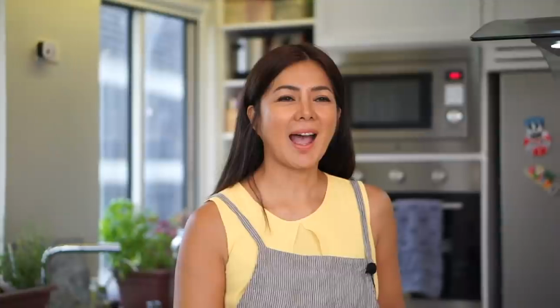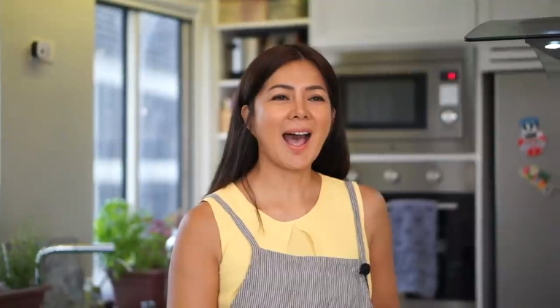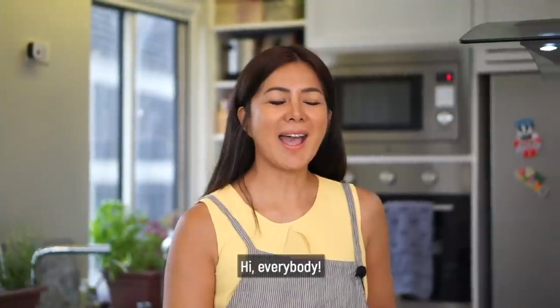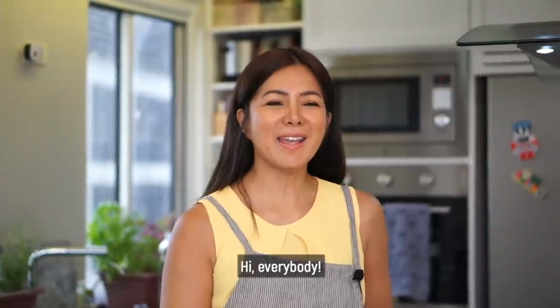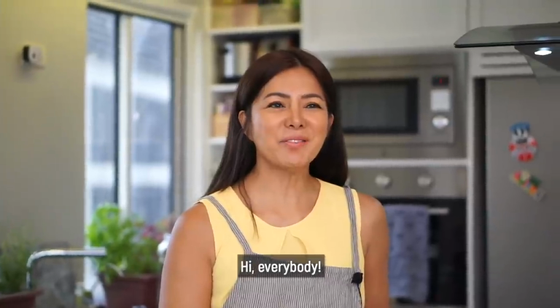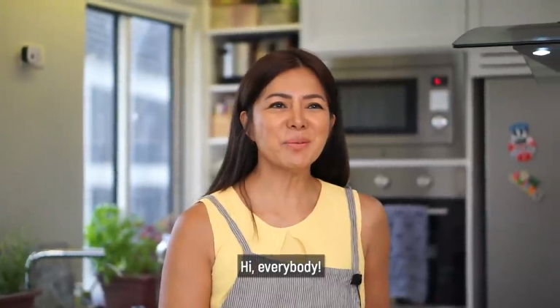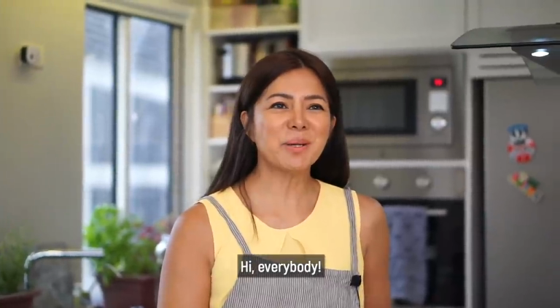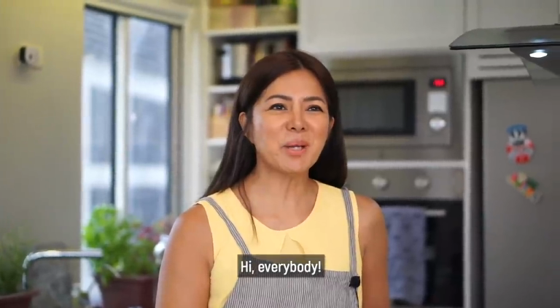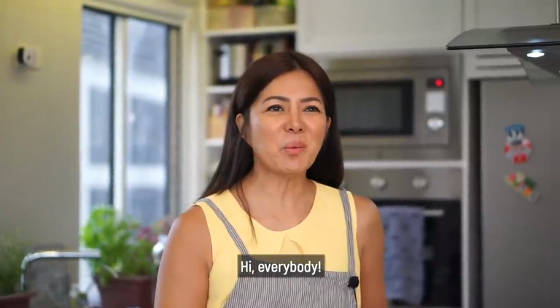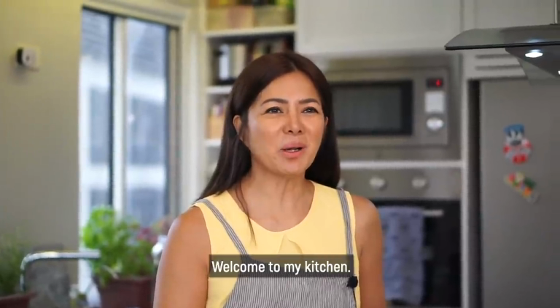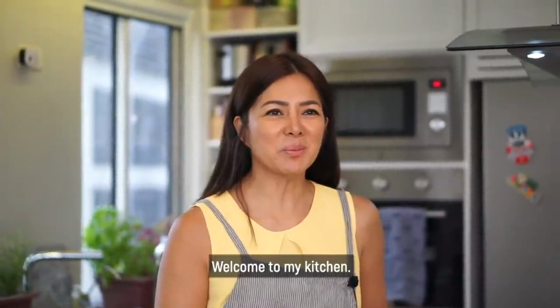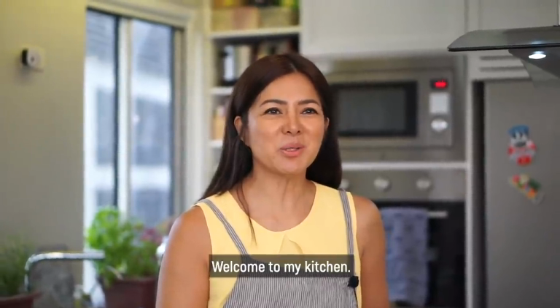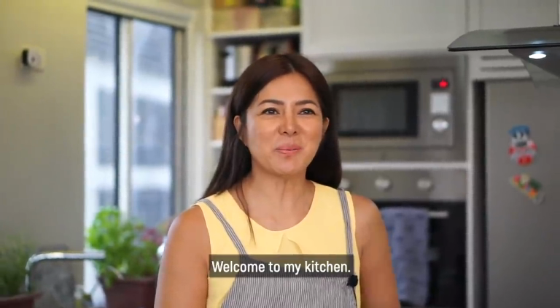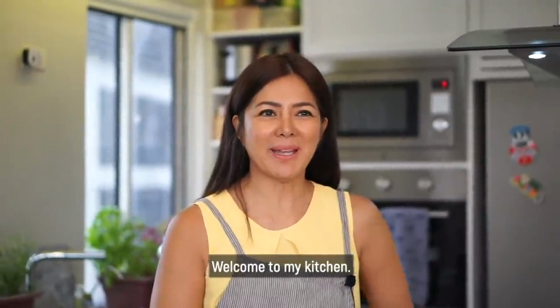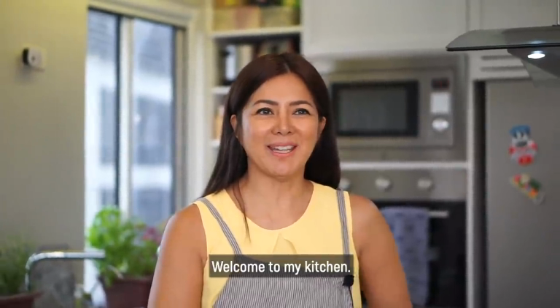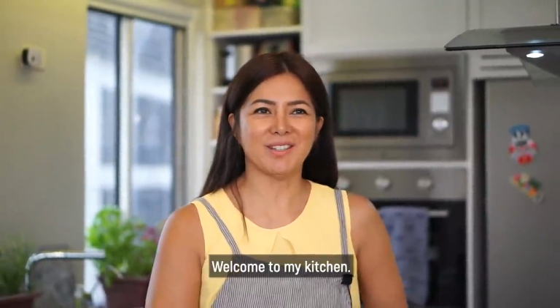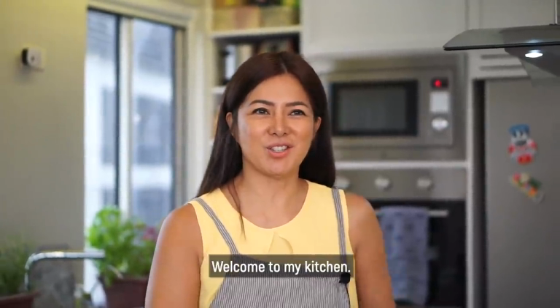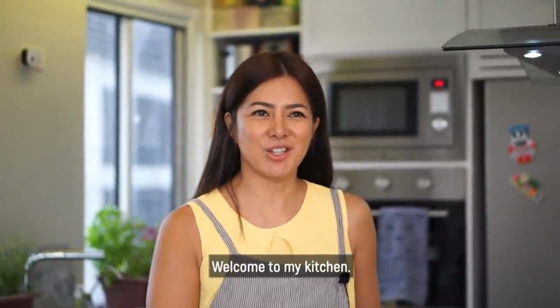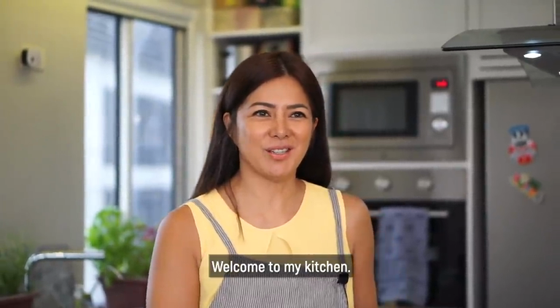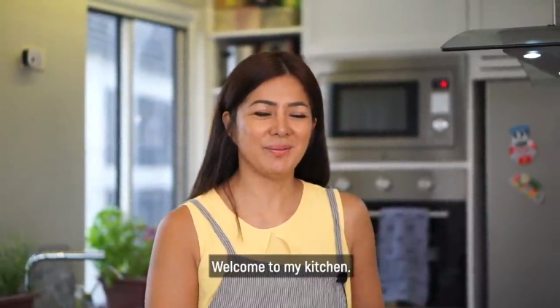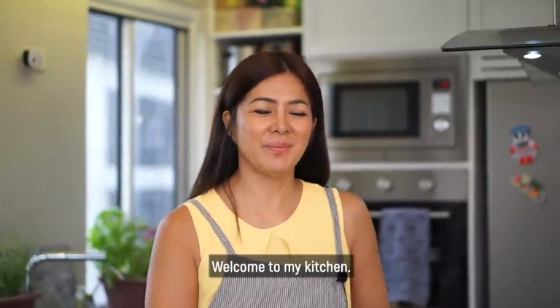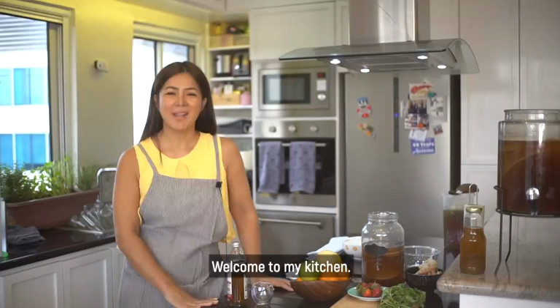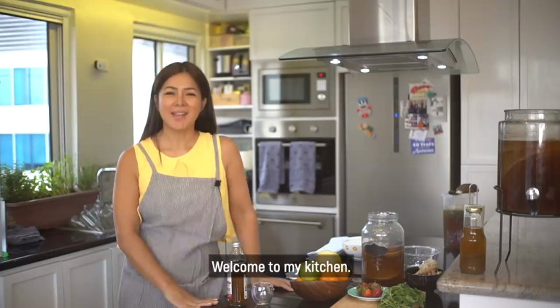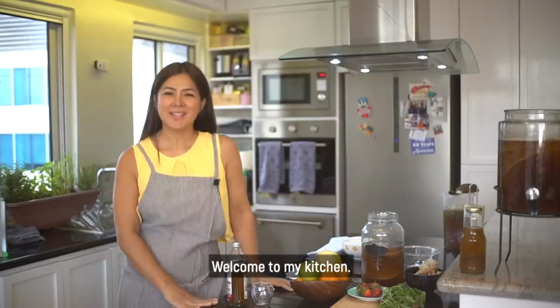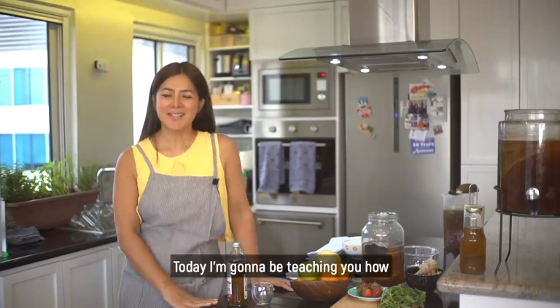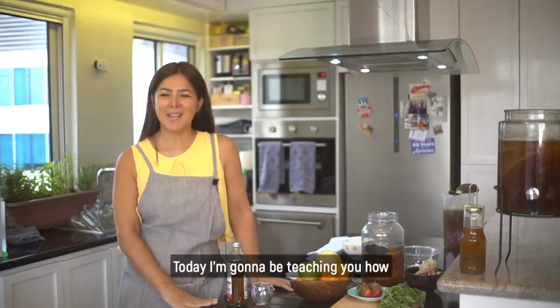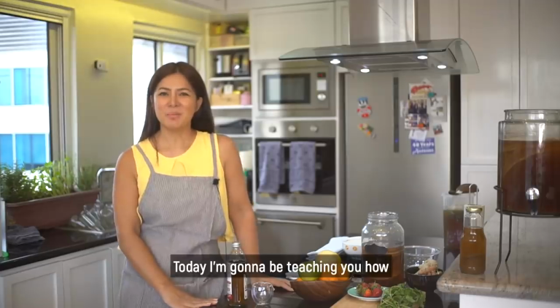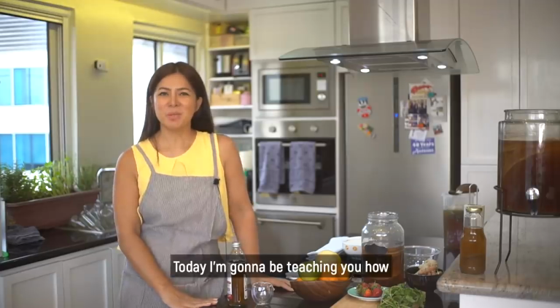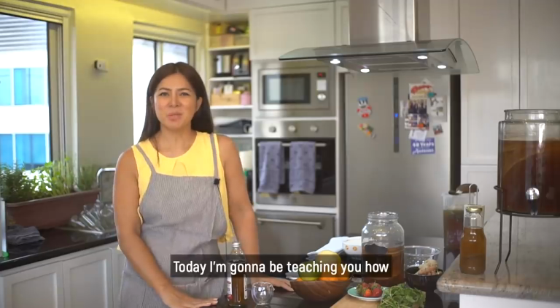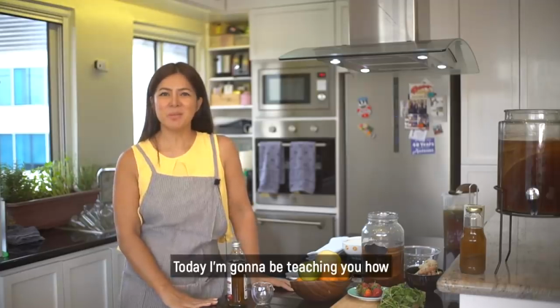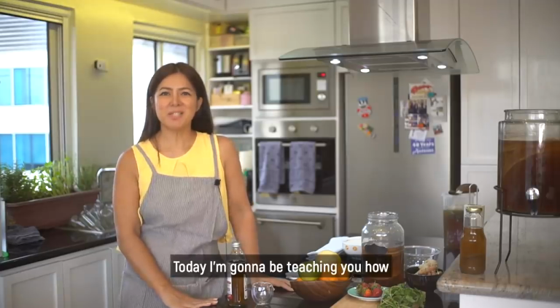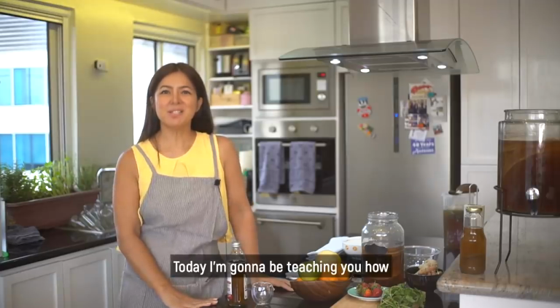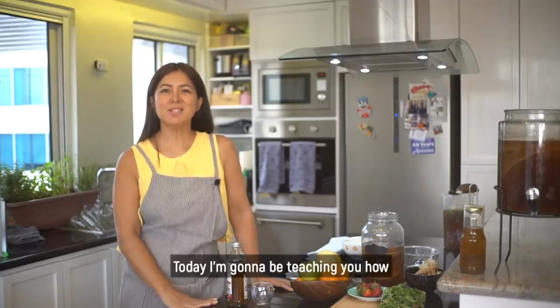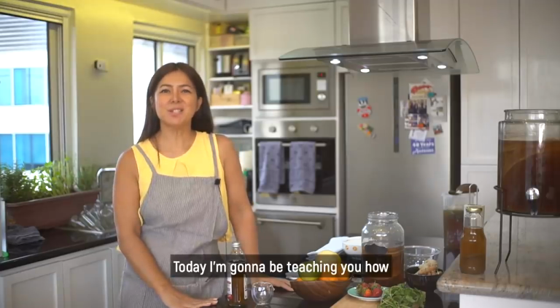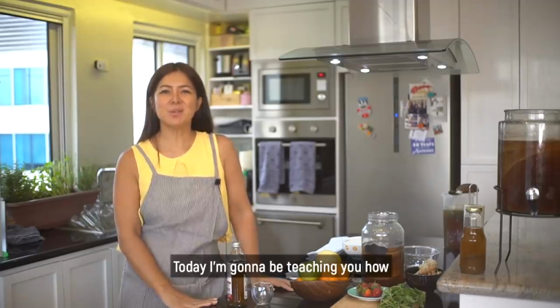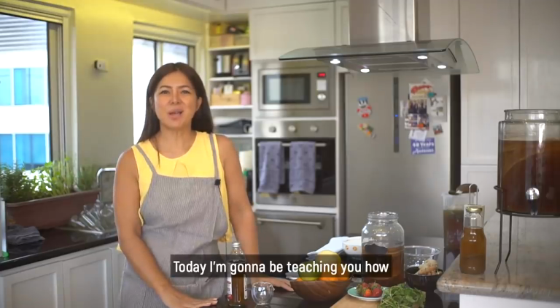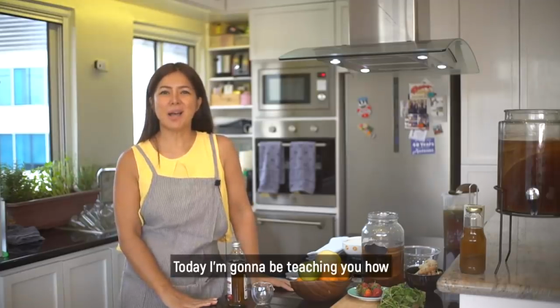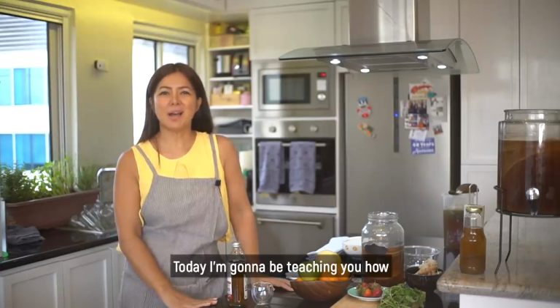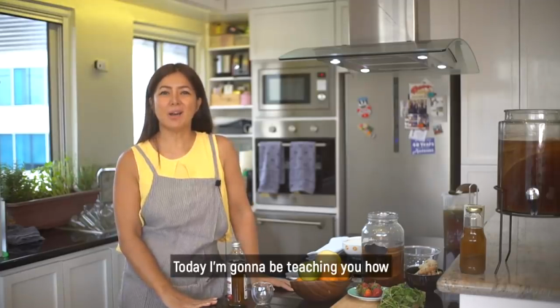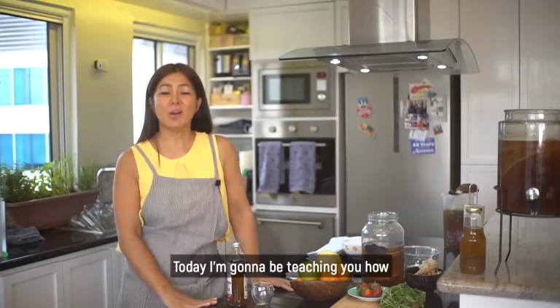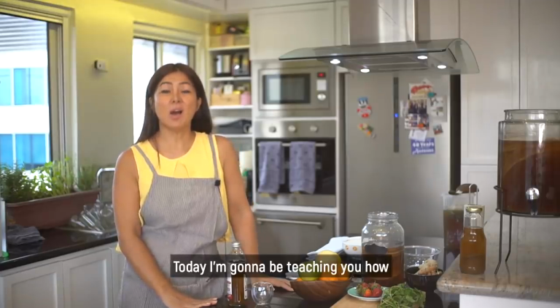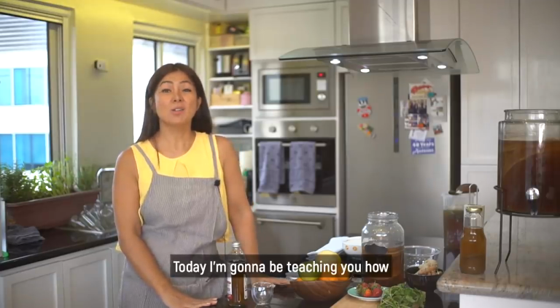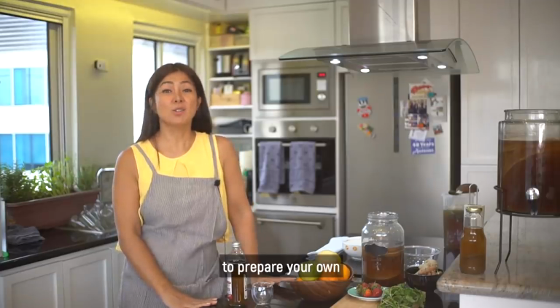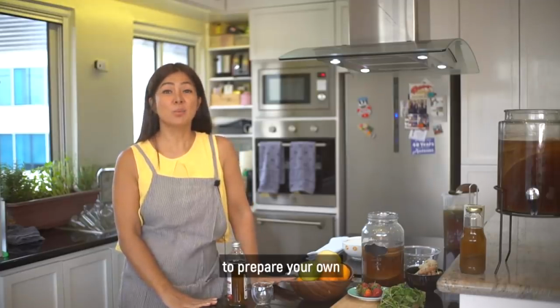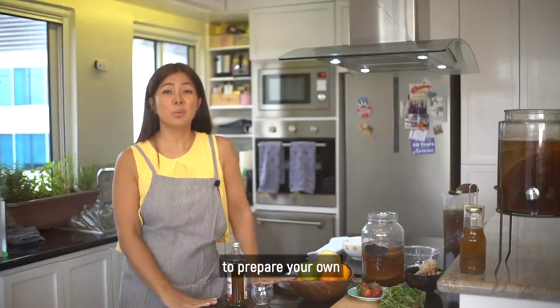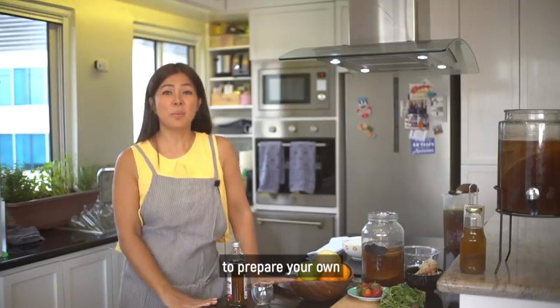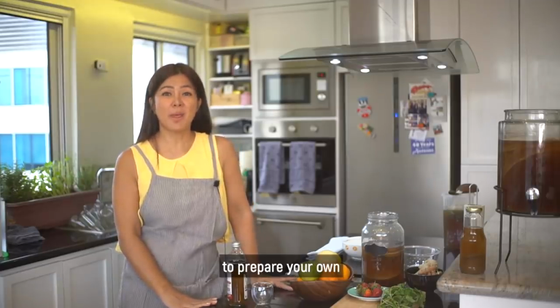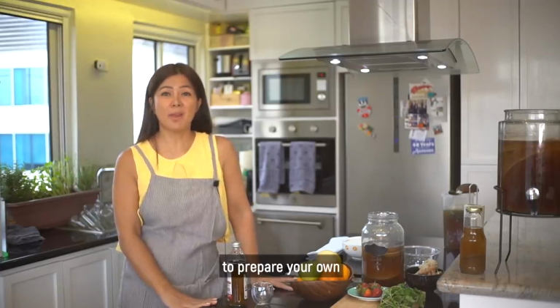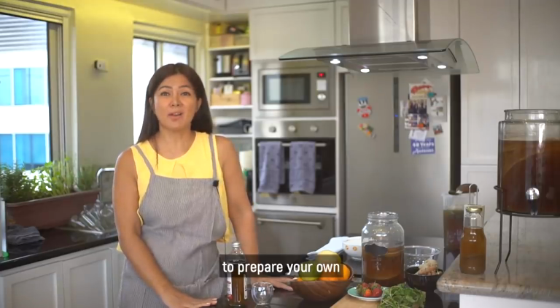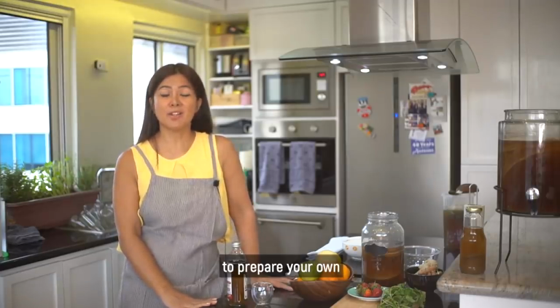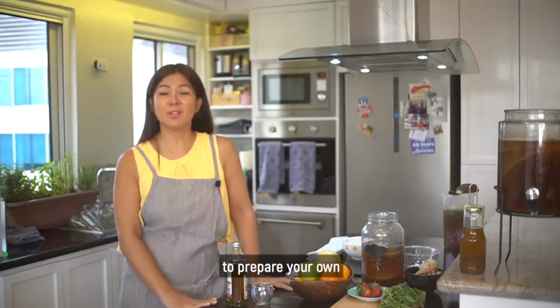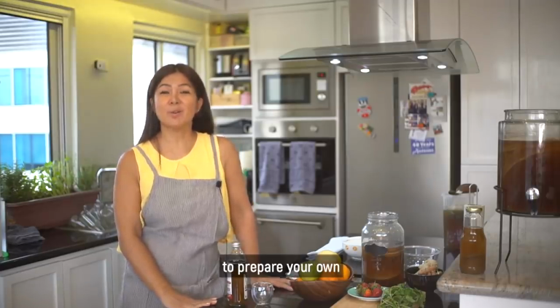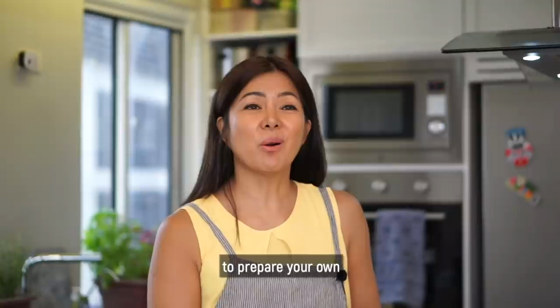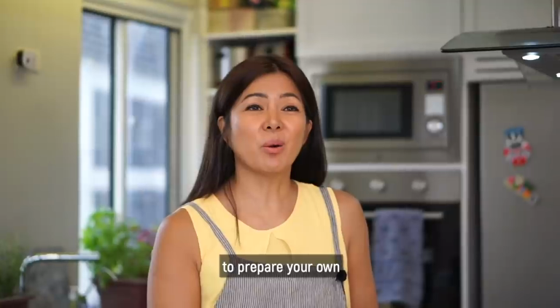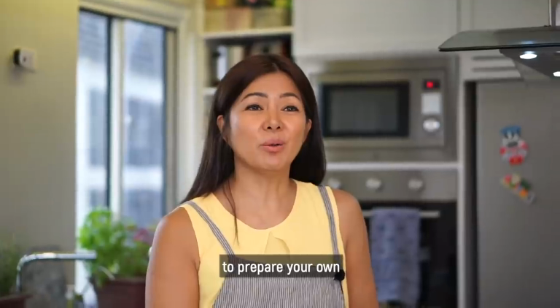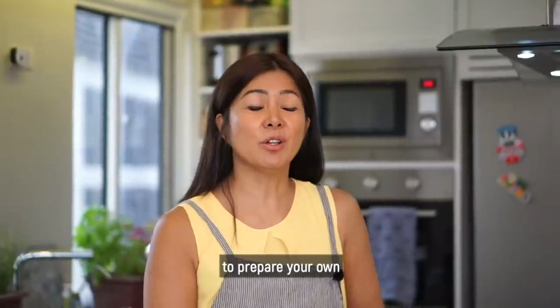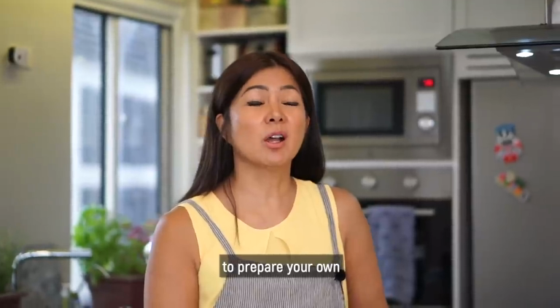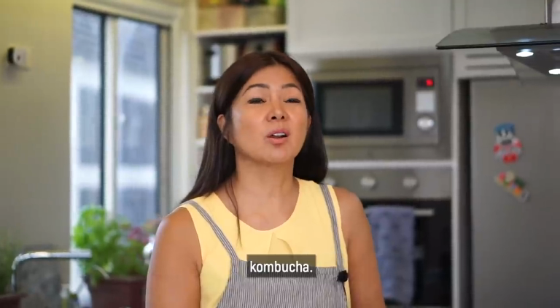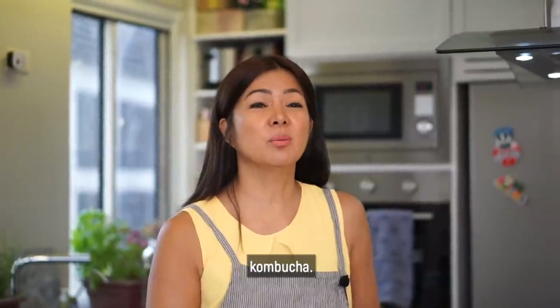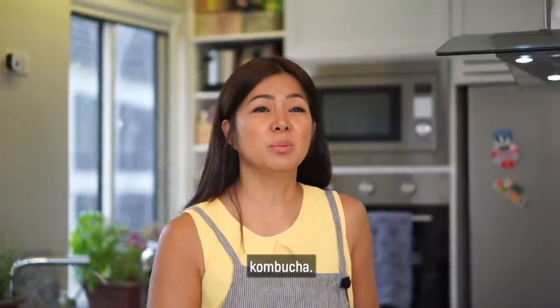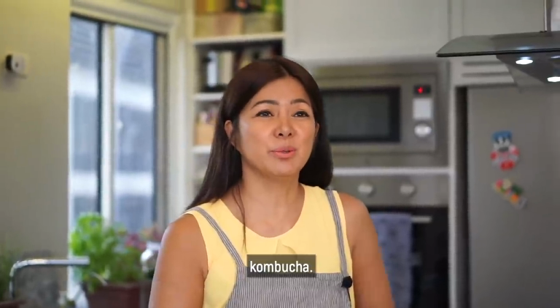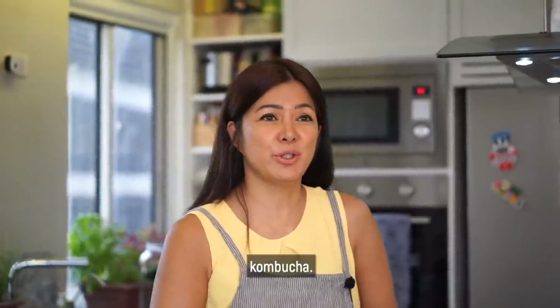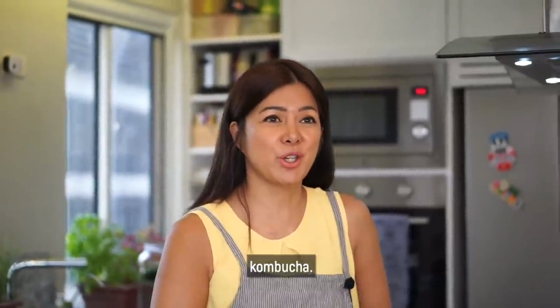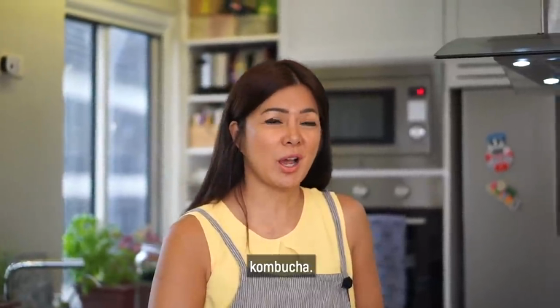Hi everybody, welcome to my kitchen. Today I'm going to be teaching you how to prepare your own kombucha.